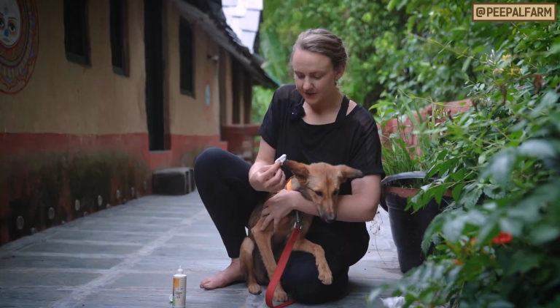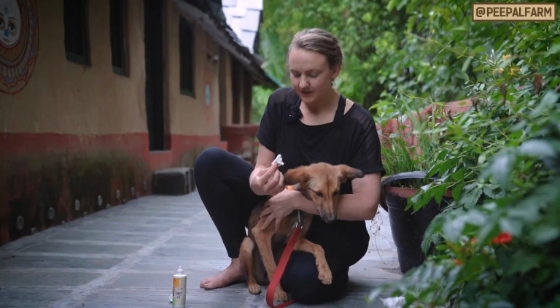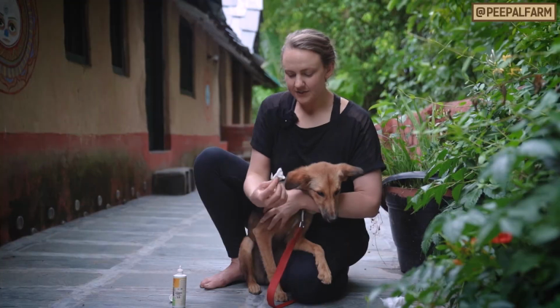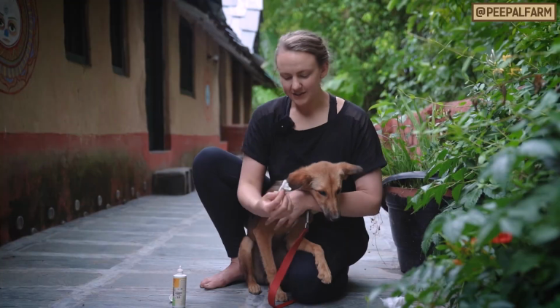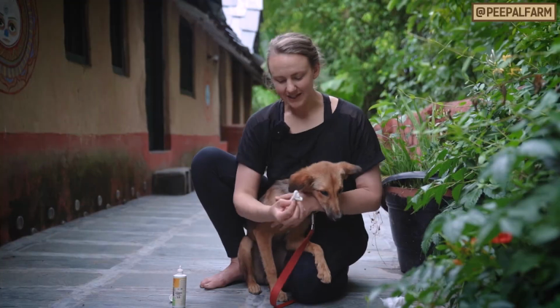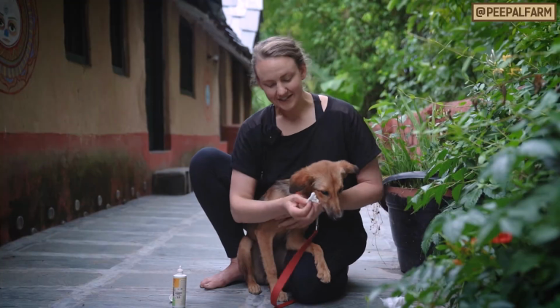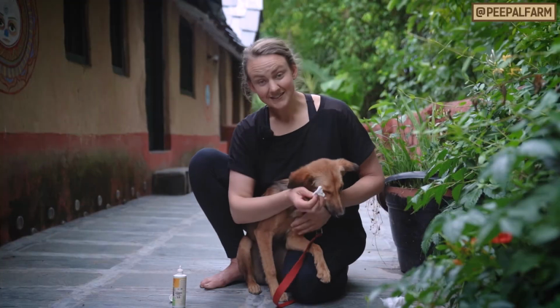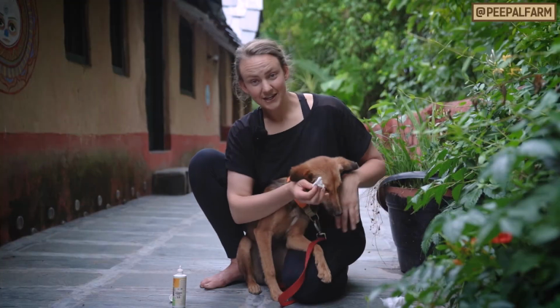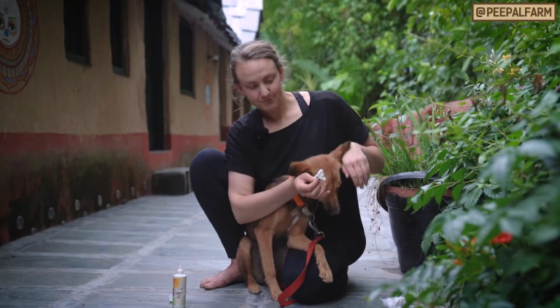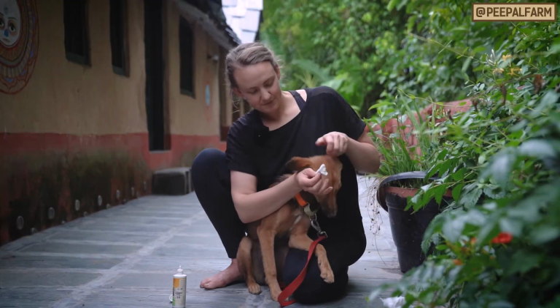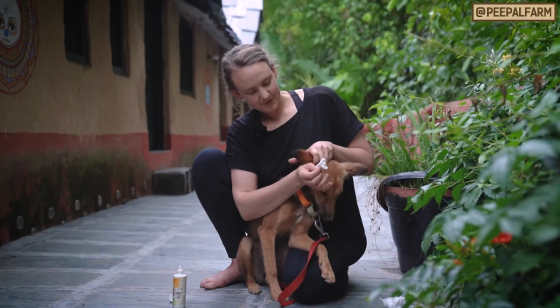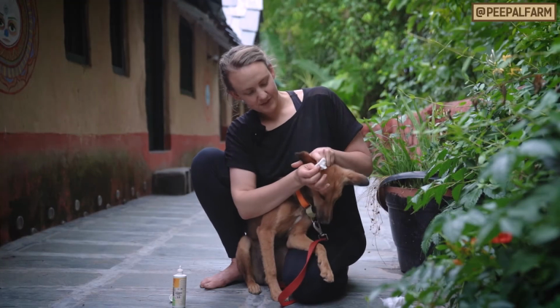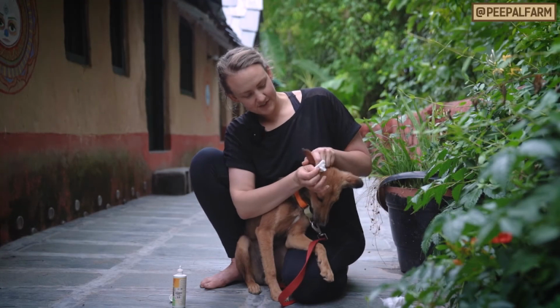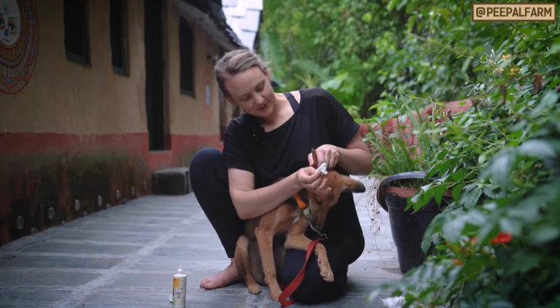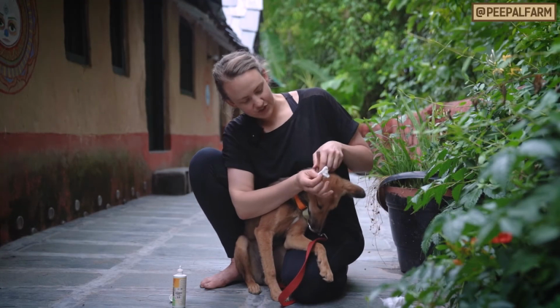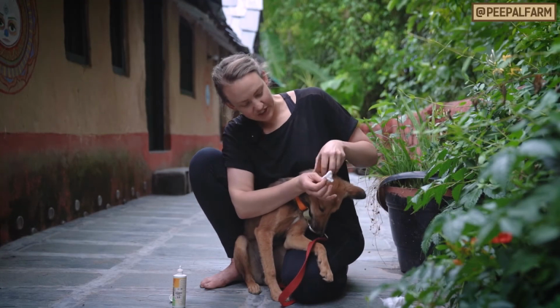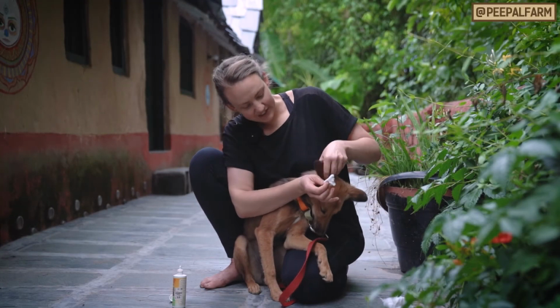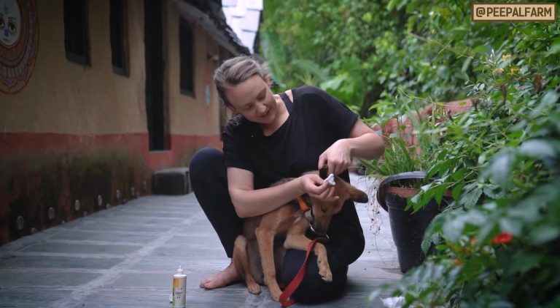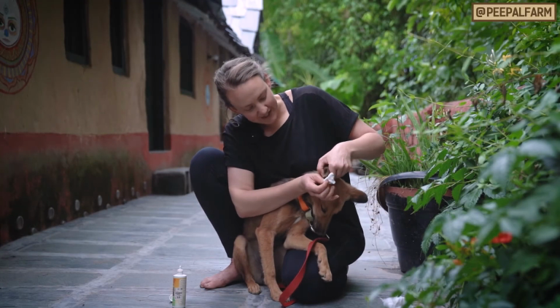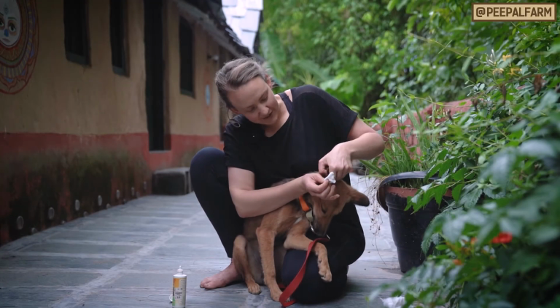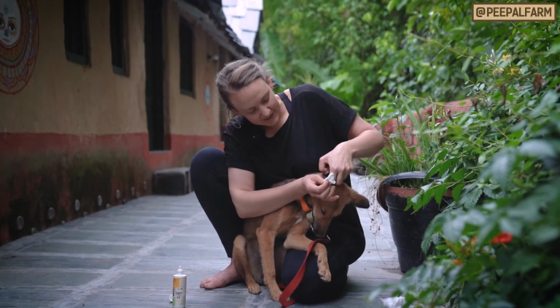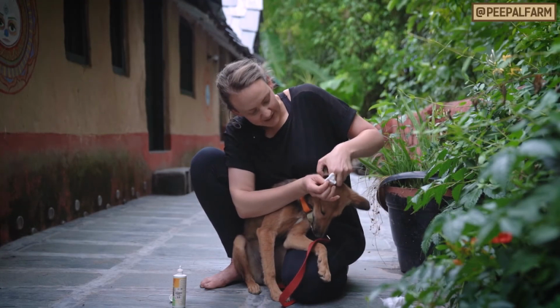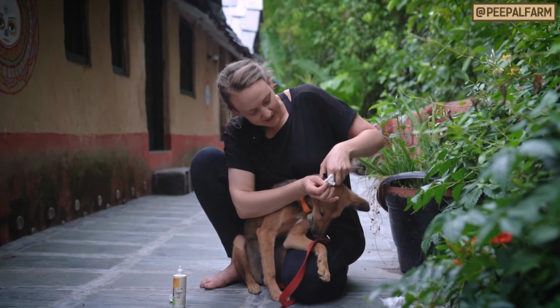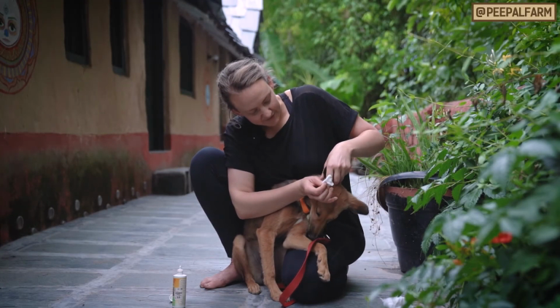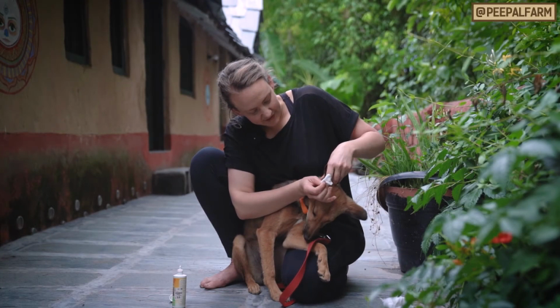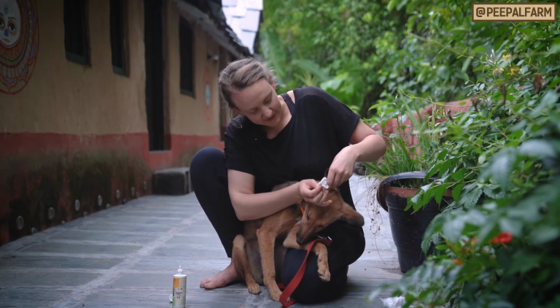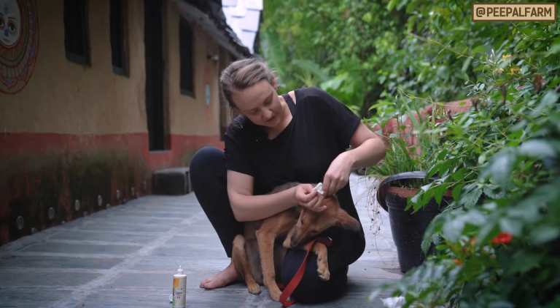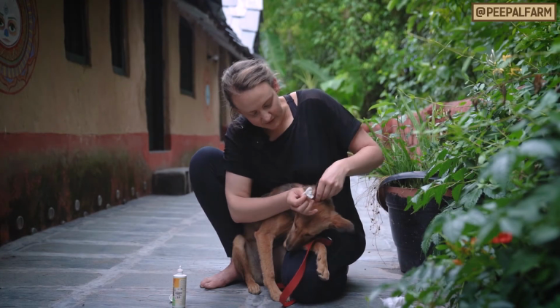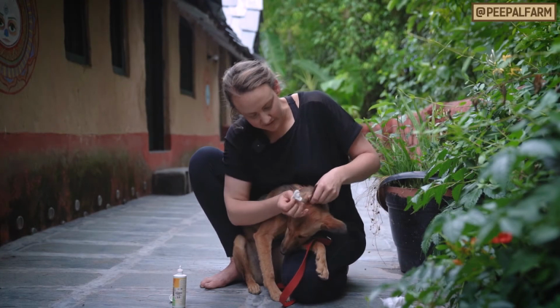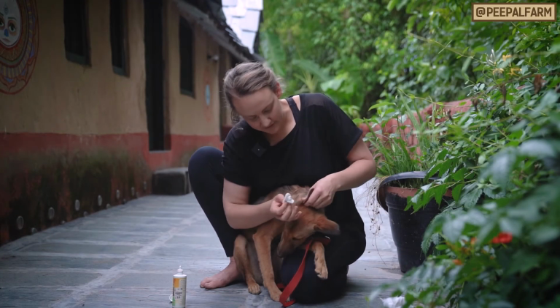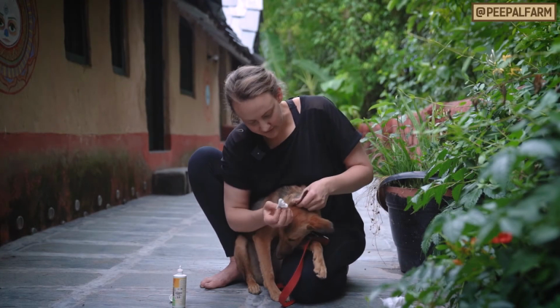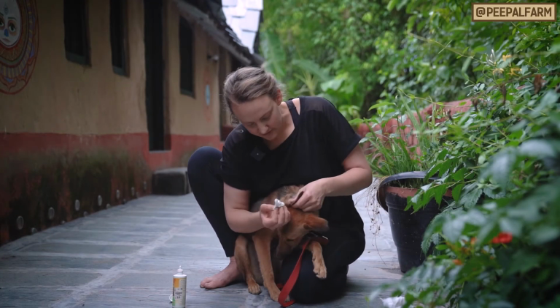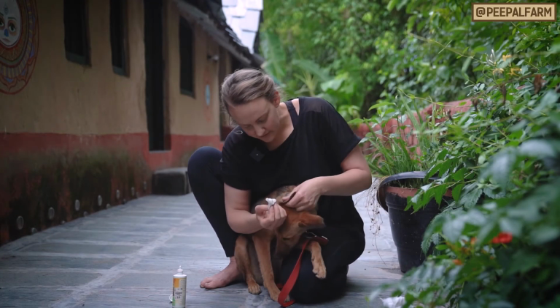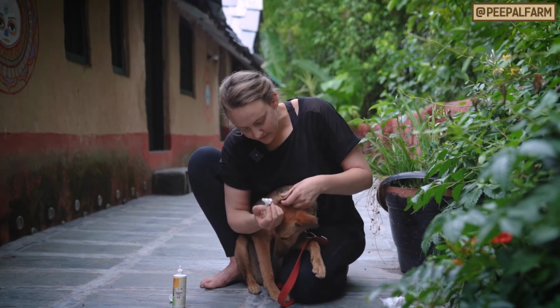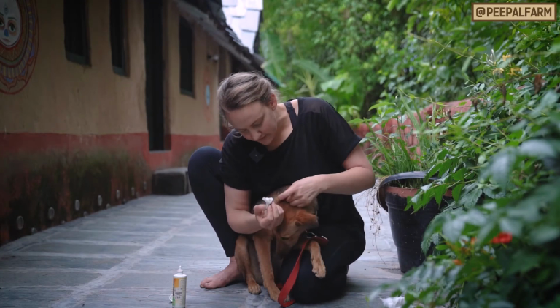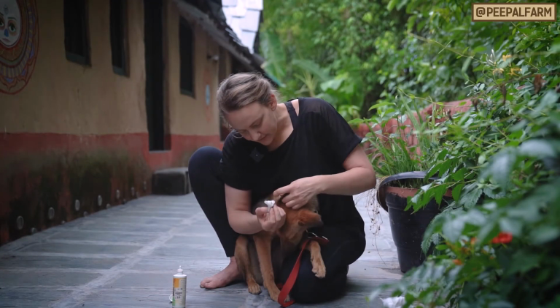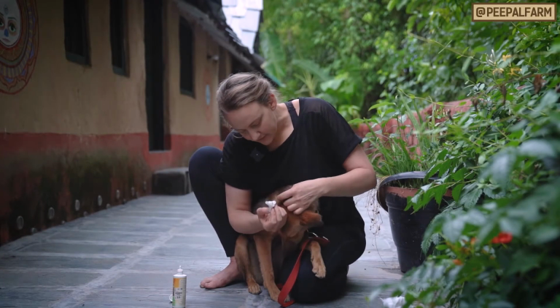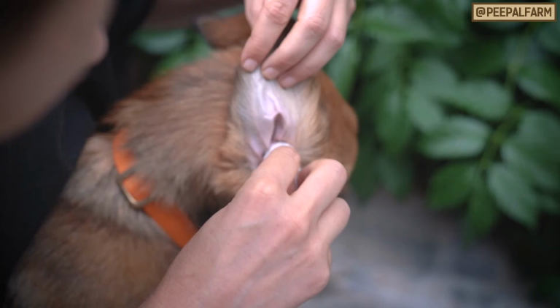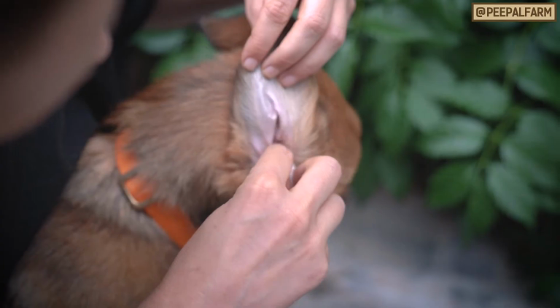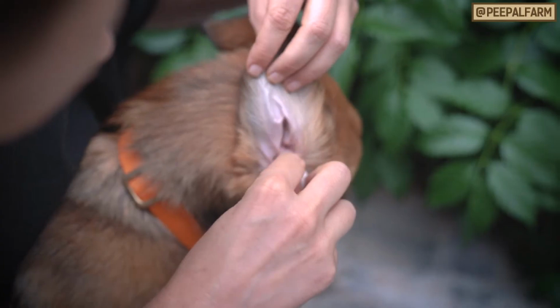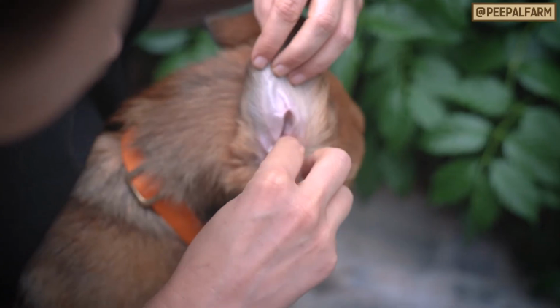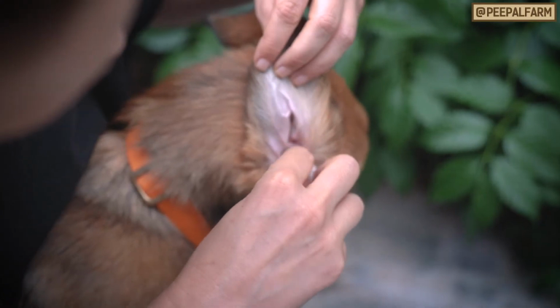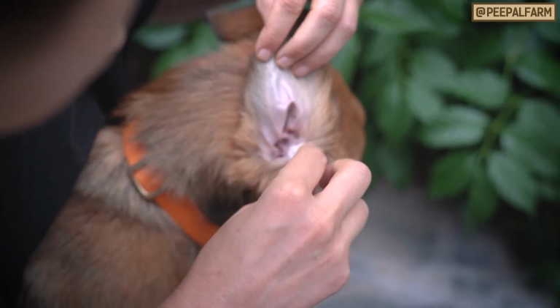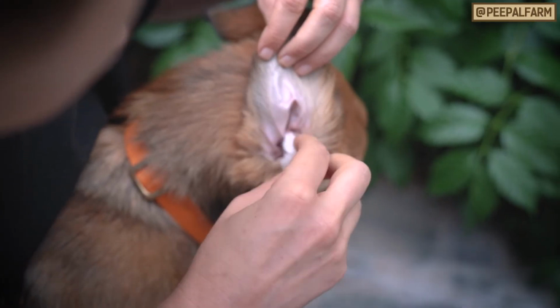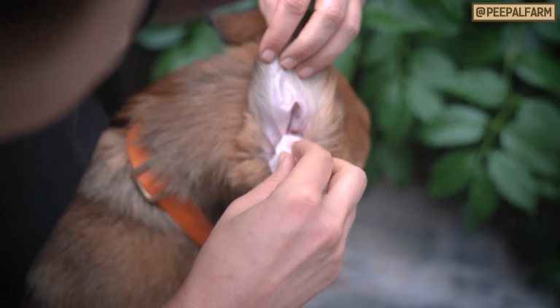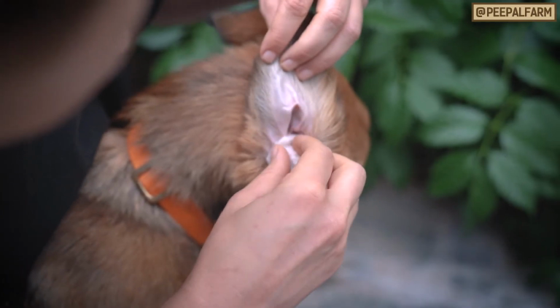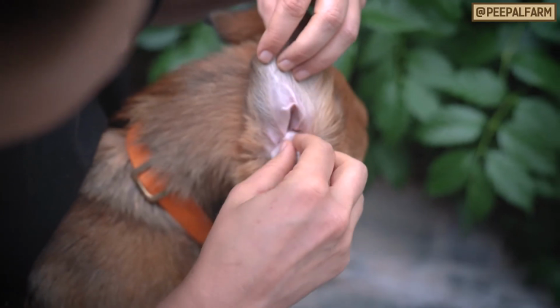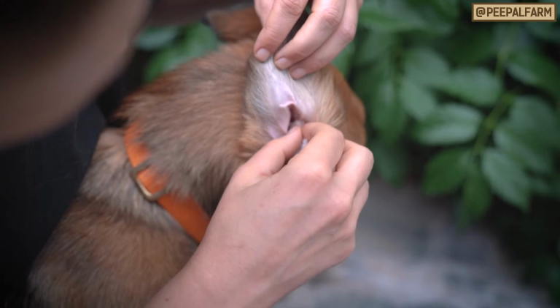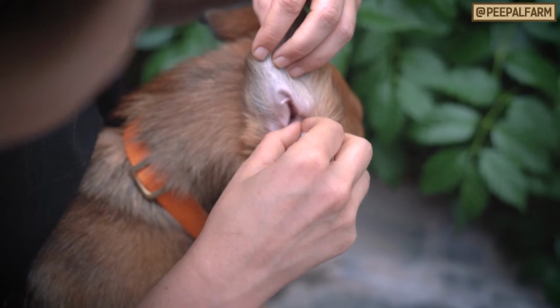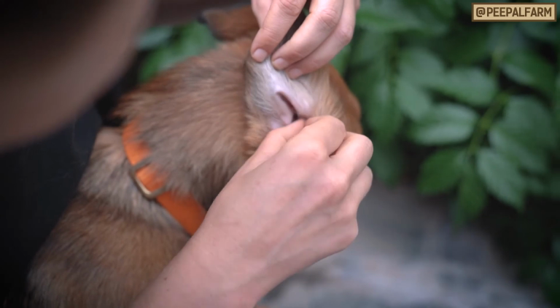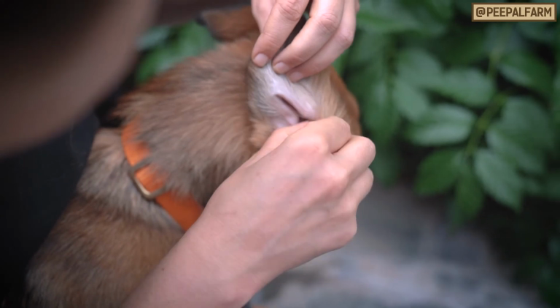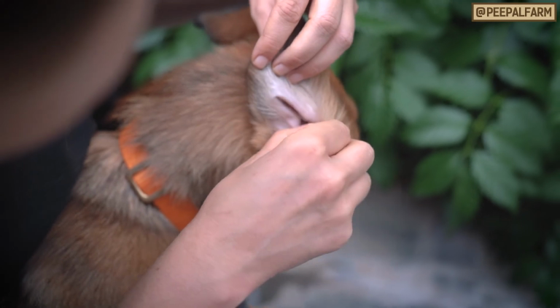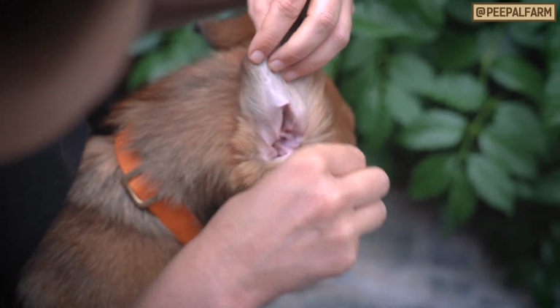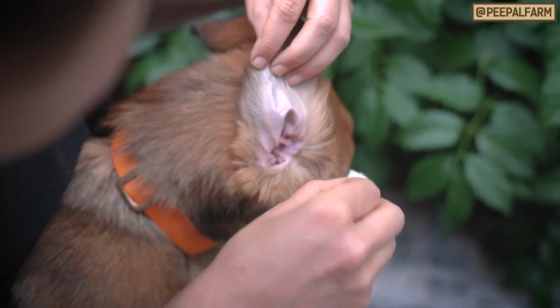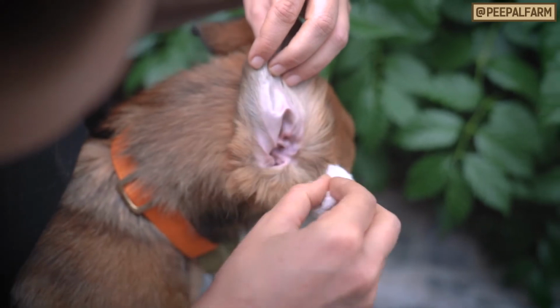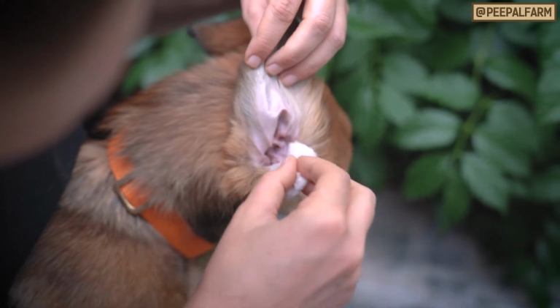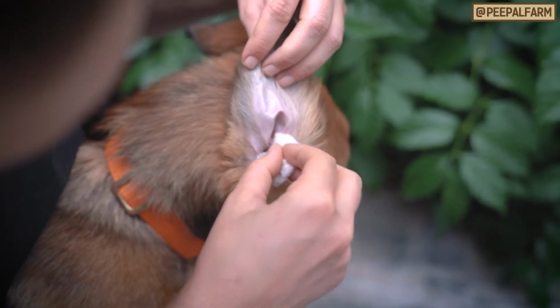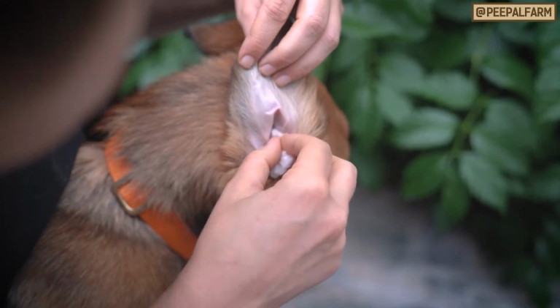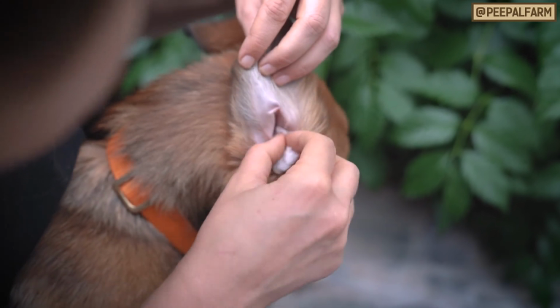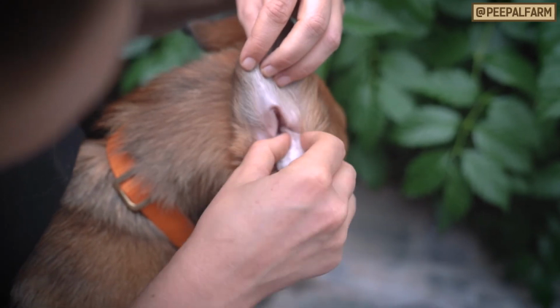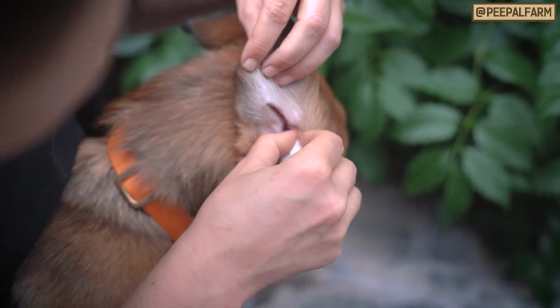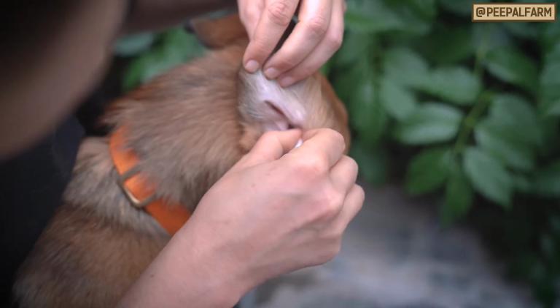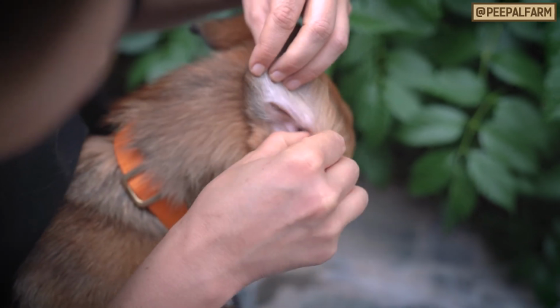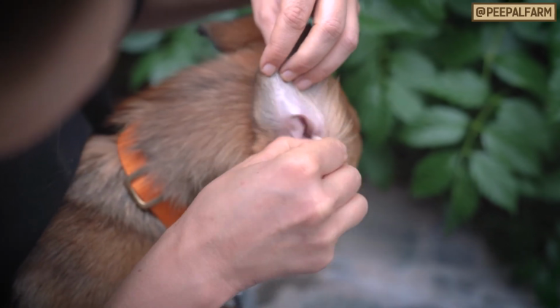The last step is to check the outside of the ear and get any dirt or earwax out of that part as well.